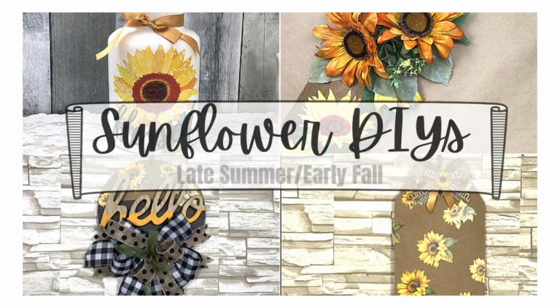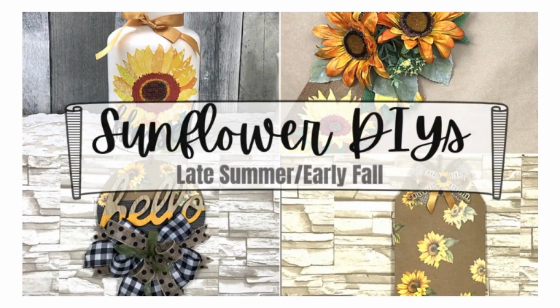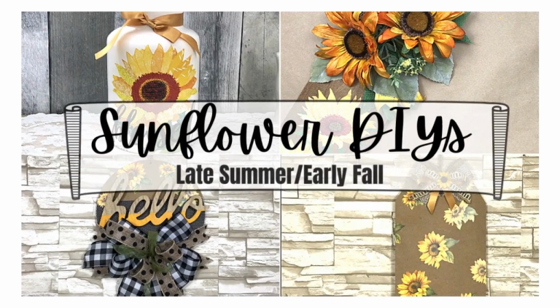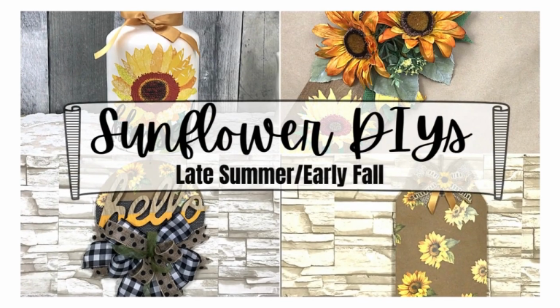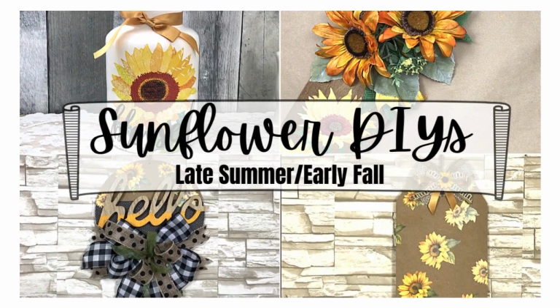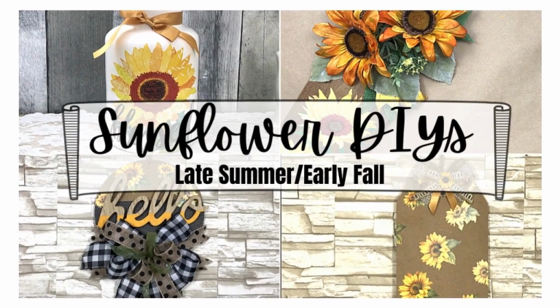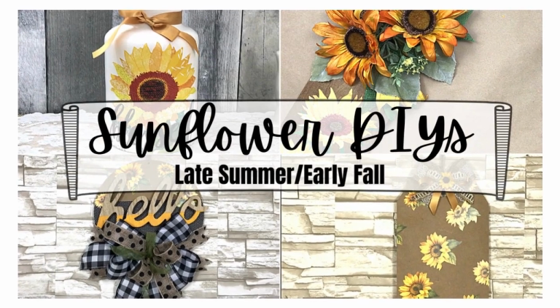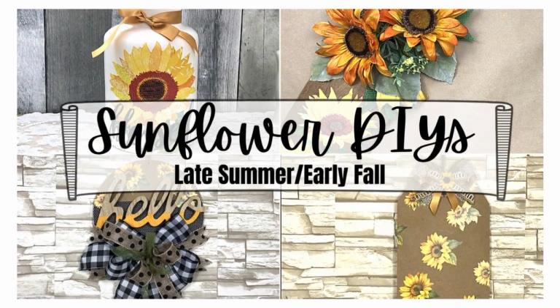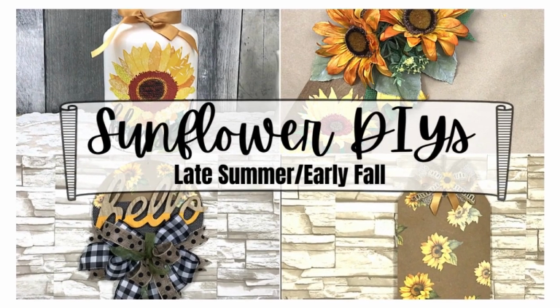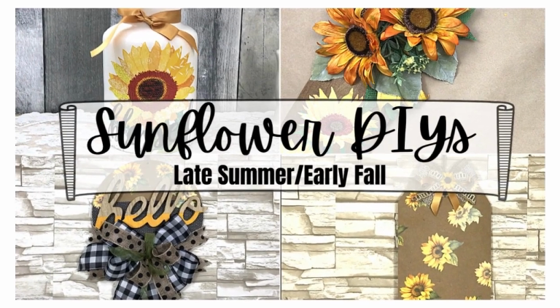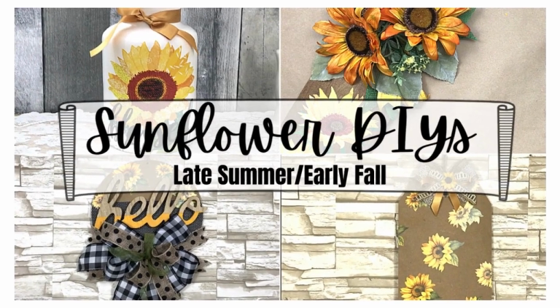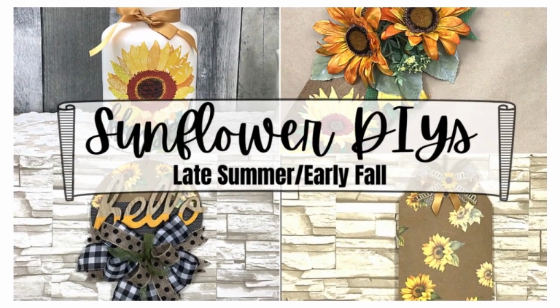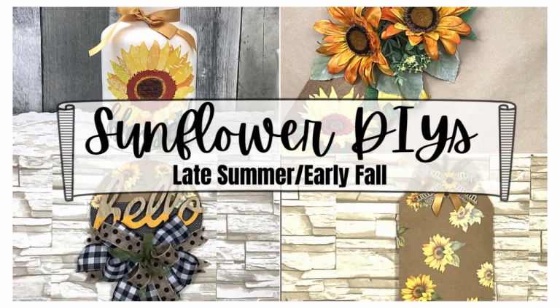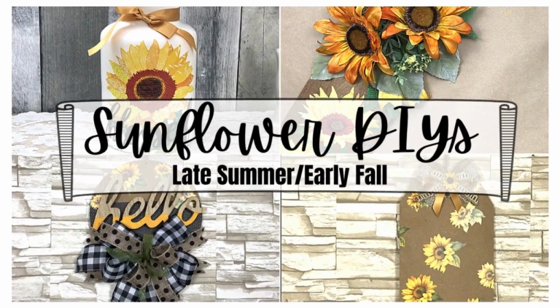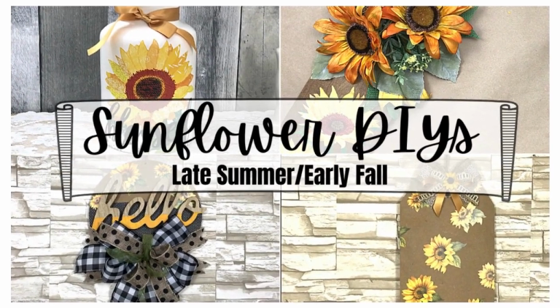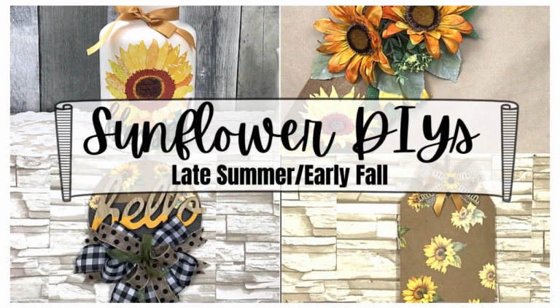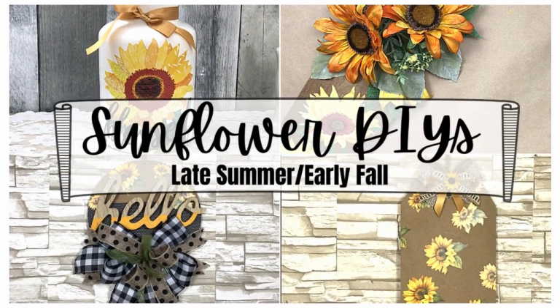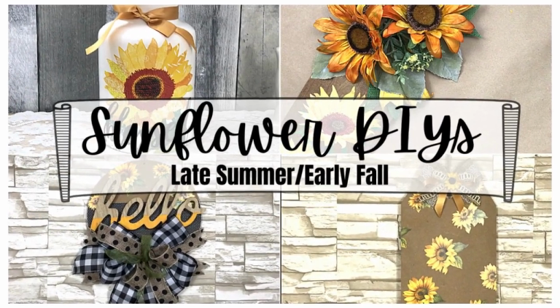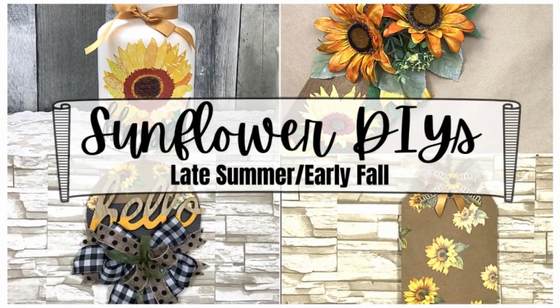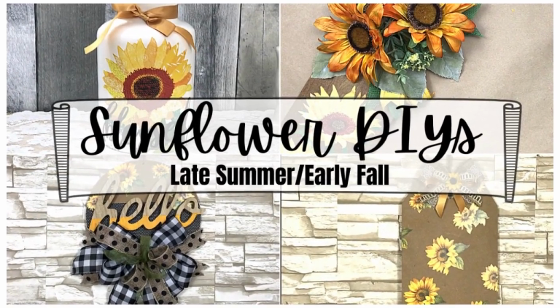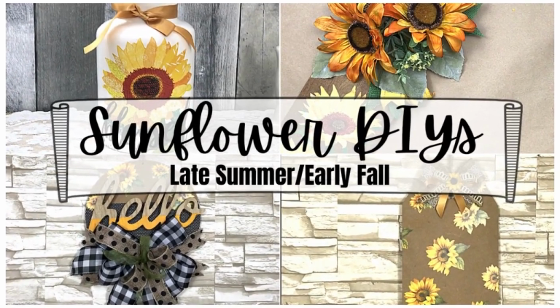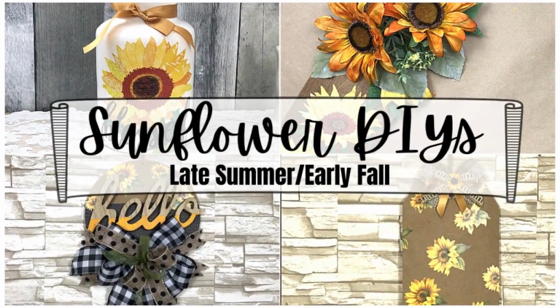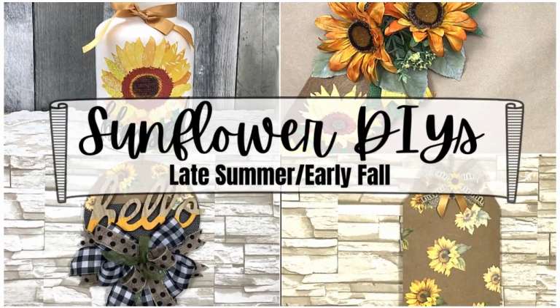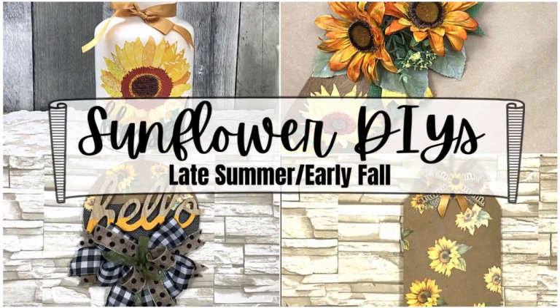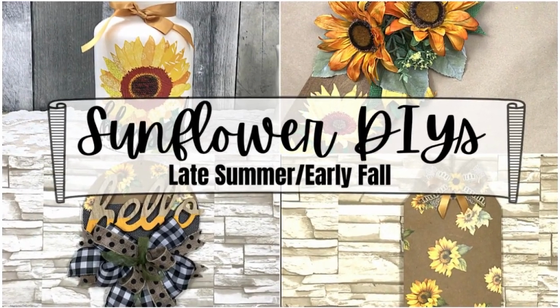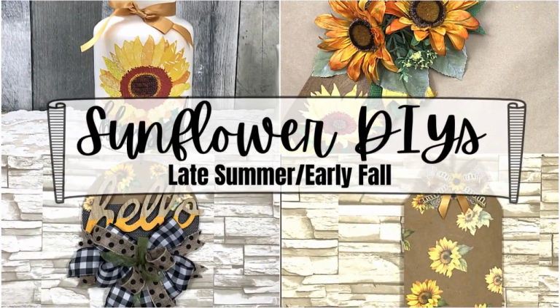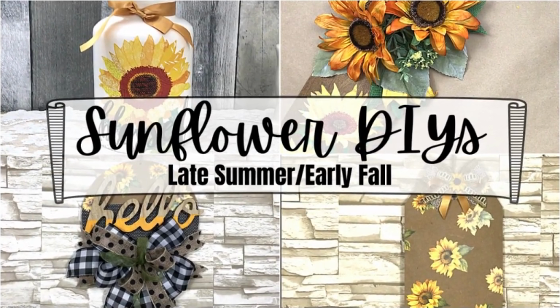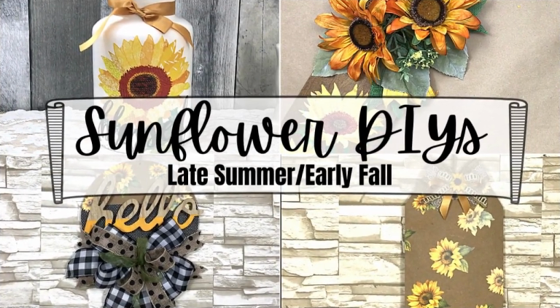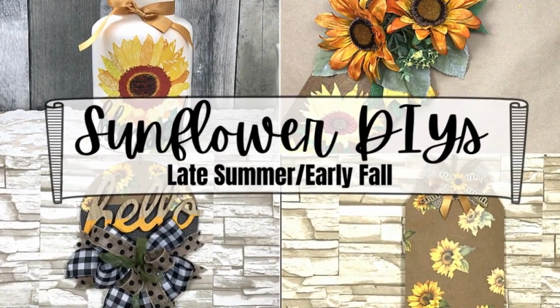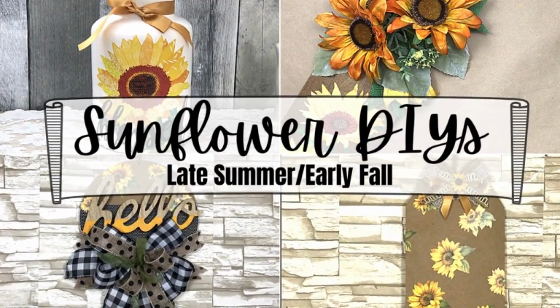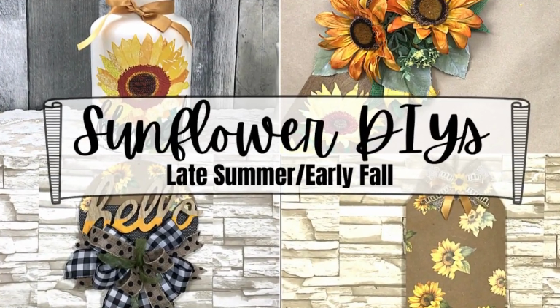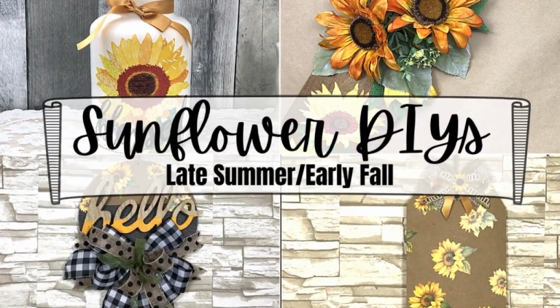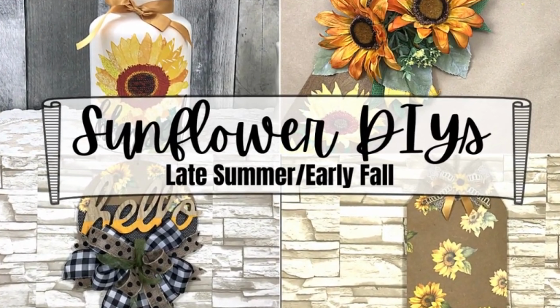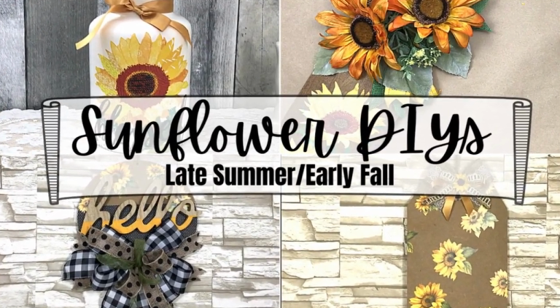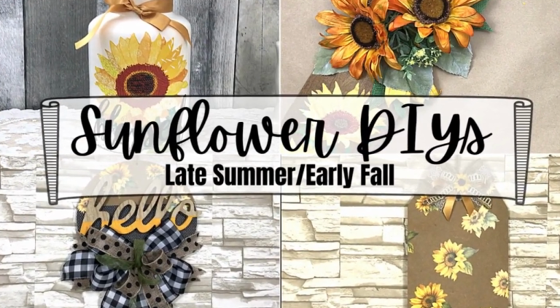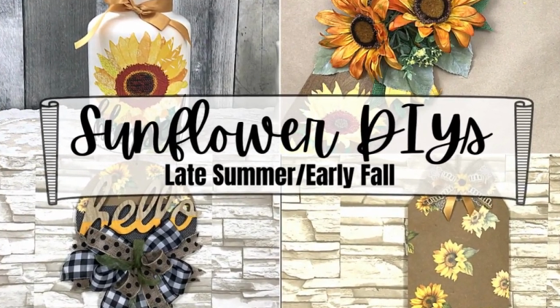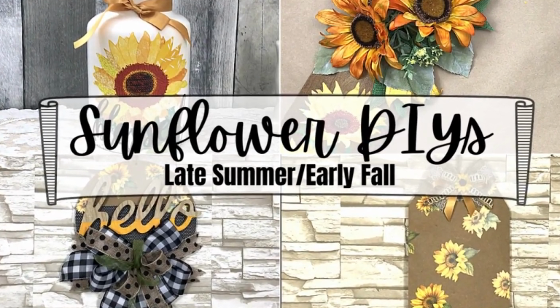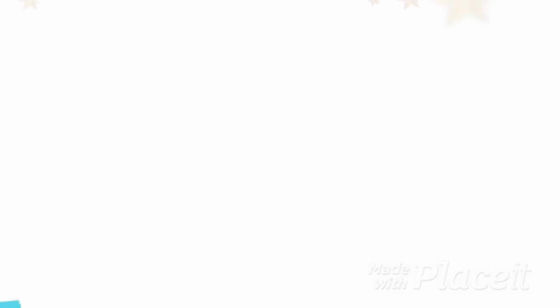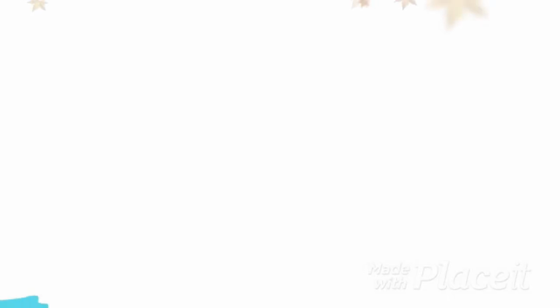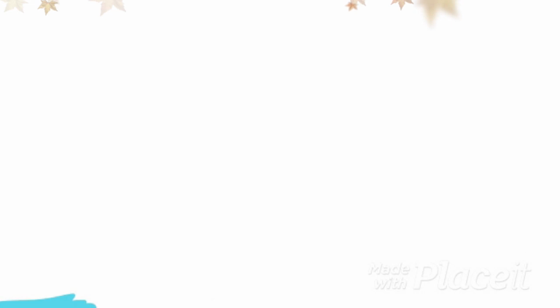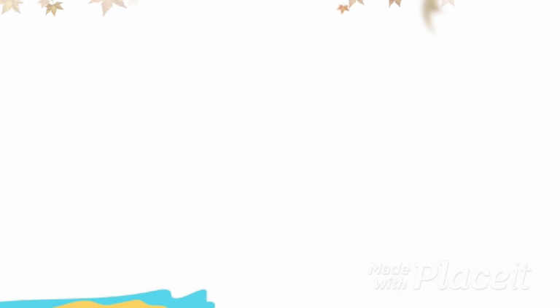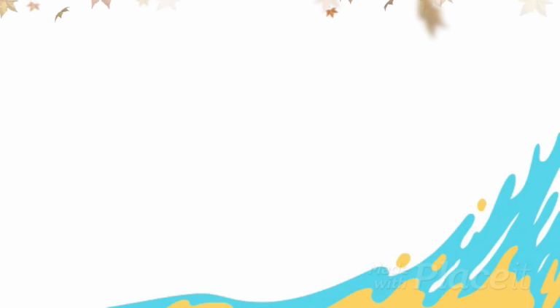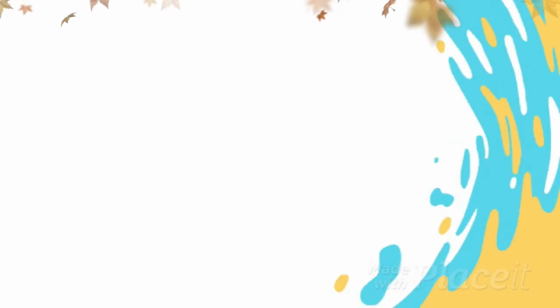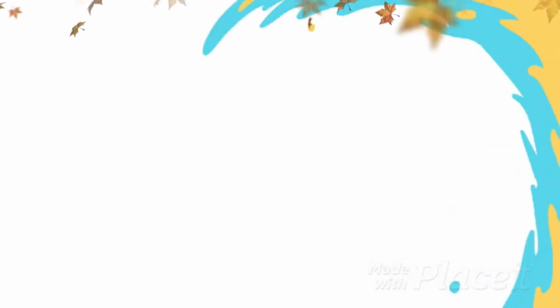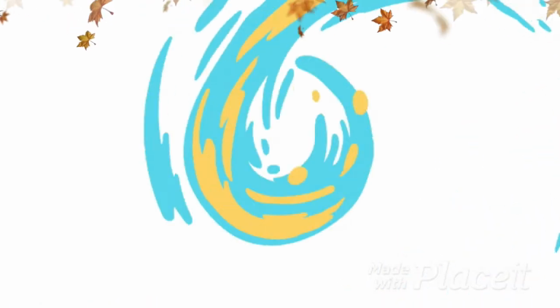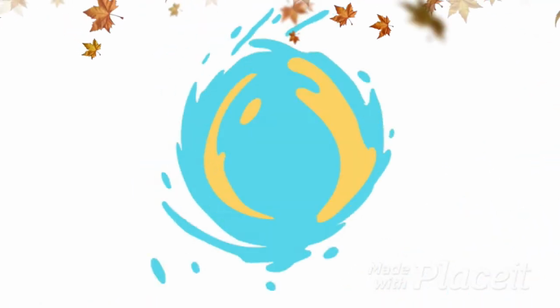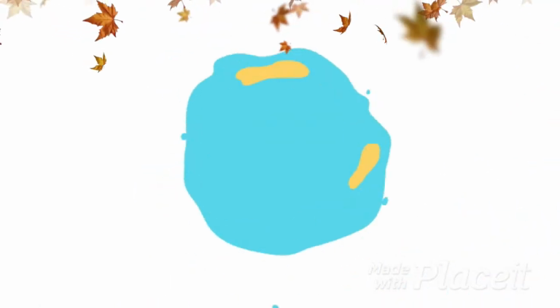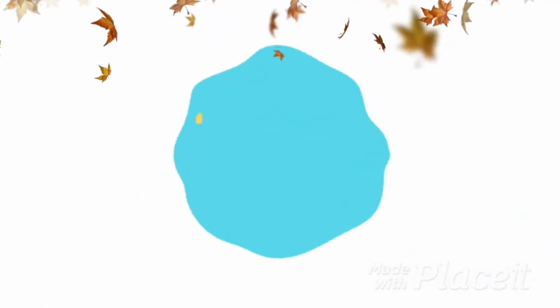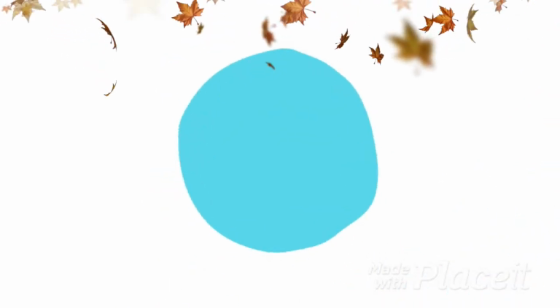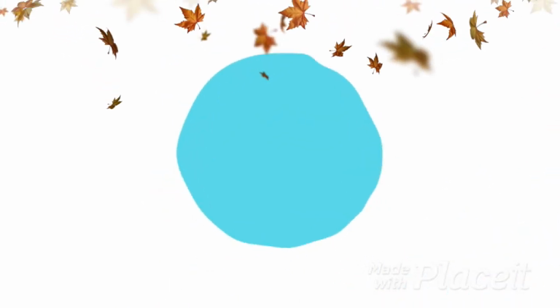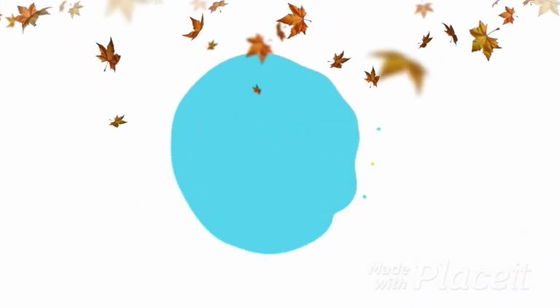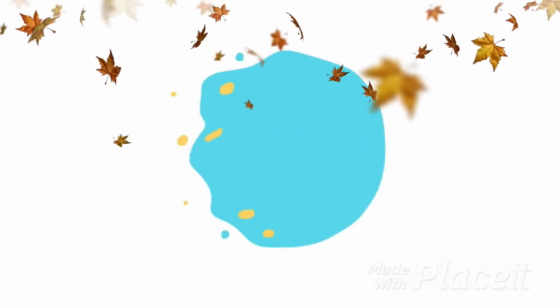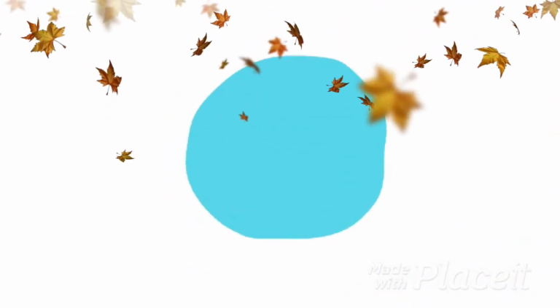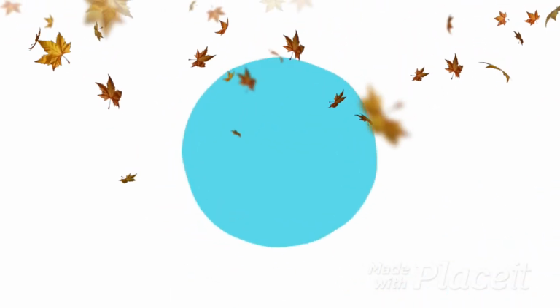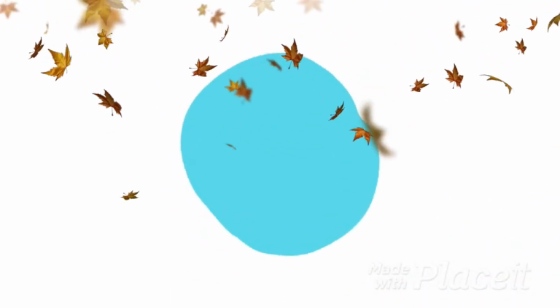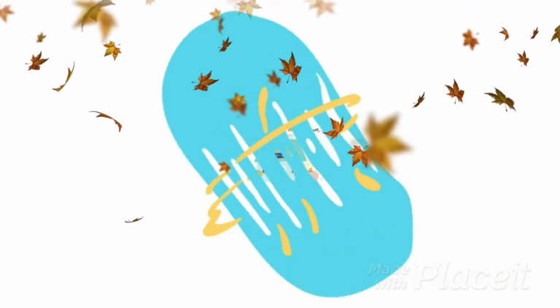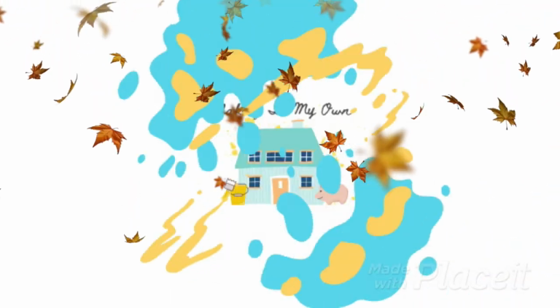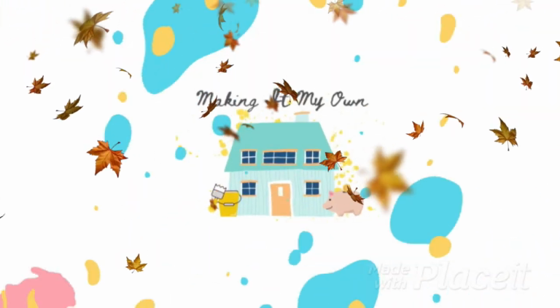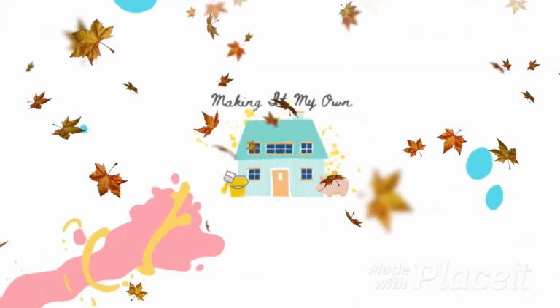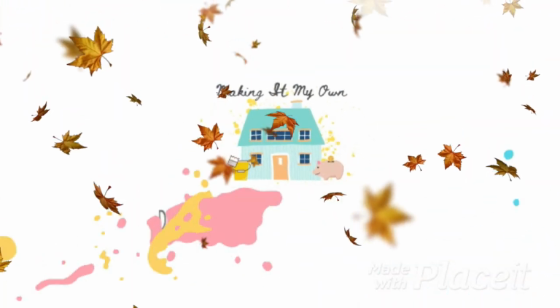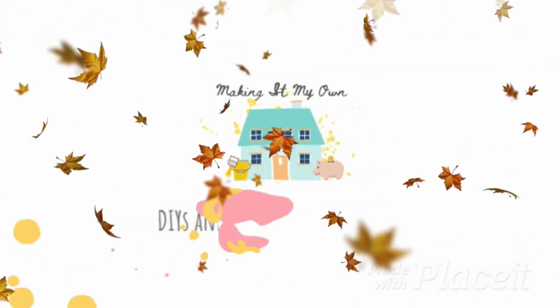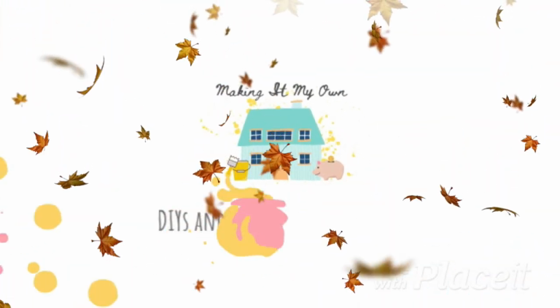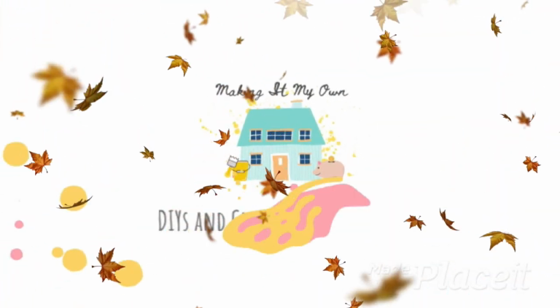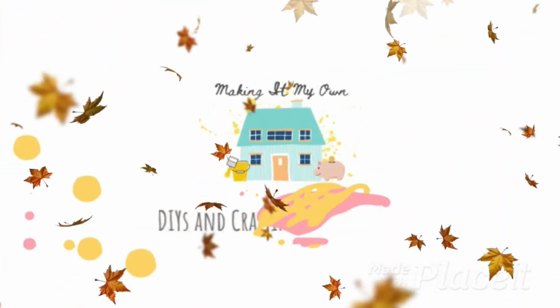Today I have sunflower DIYs for late summer and early fall. I'm Brandy and this is Making It My Own.